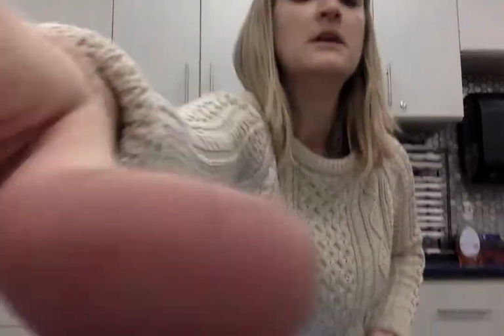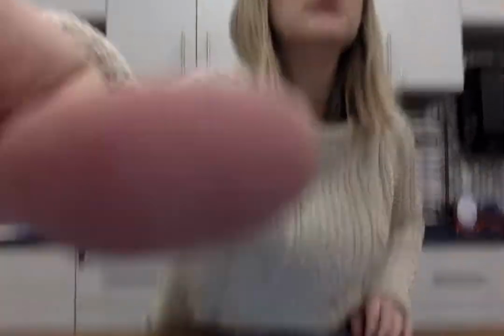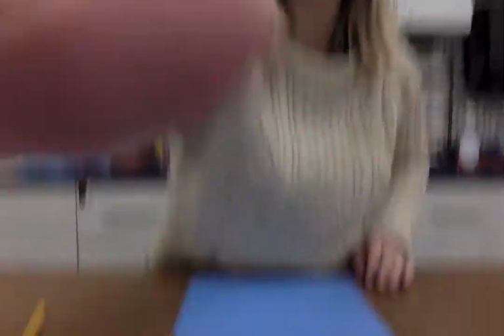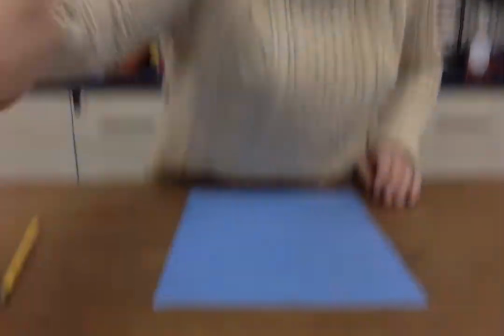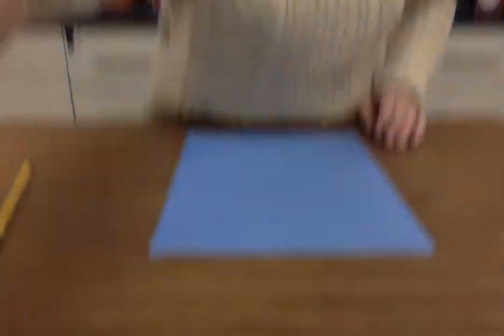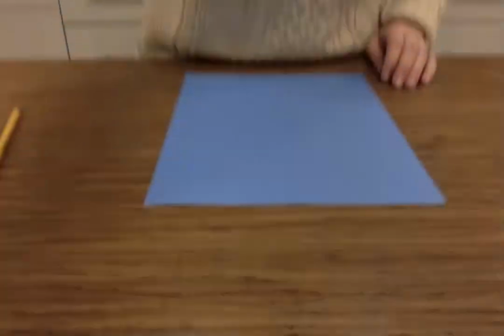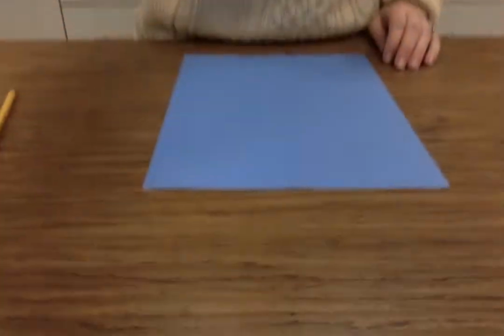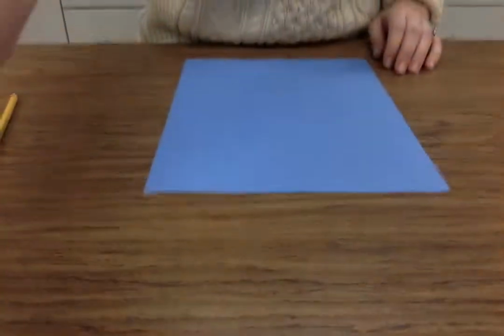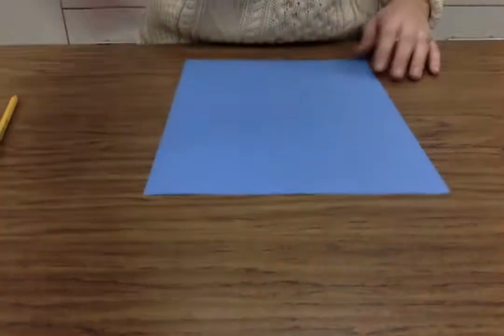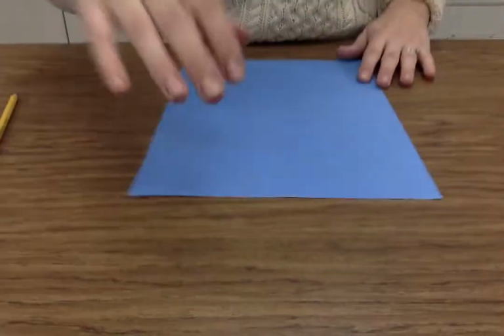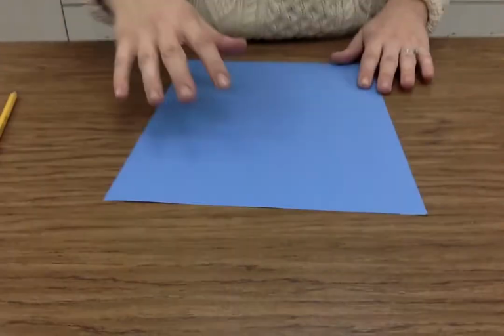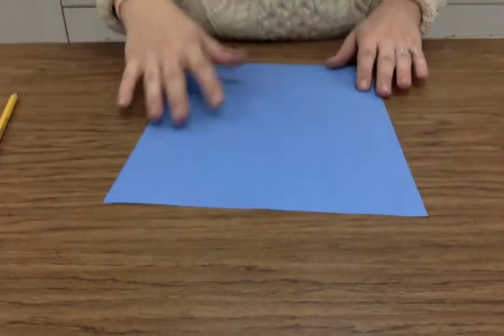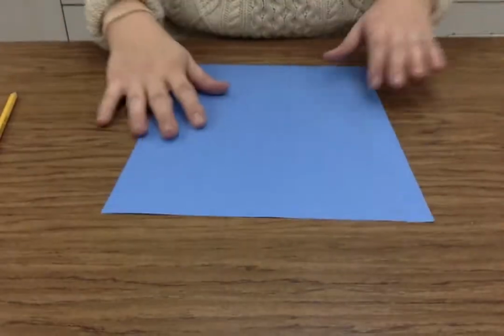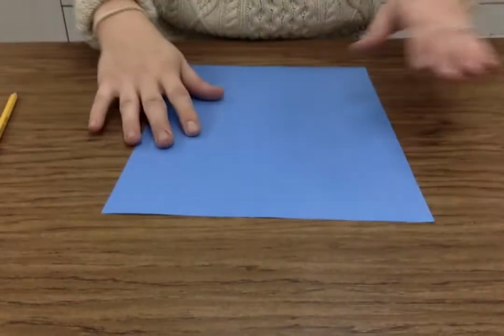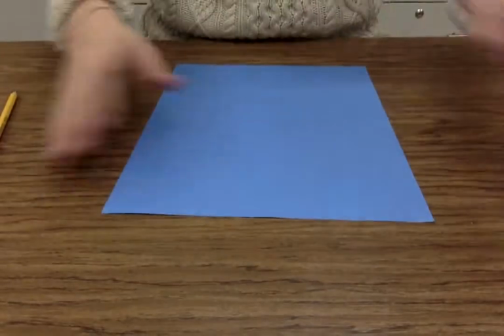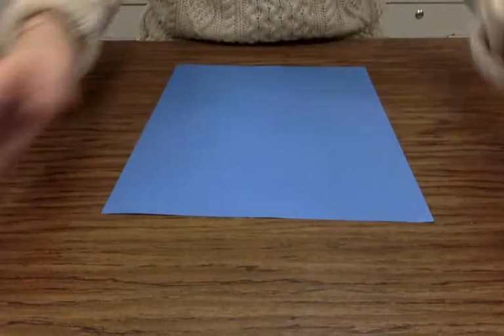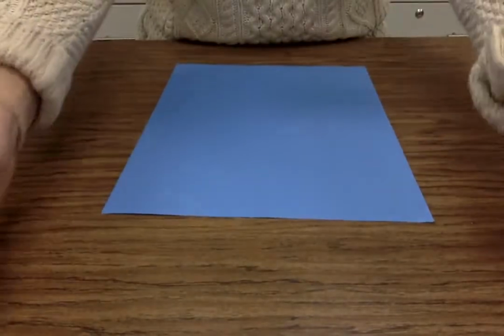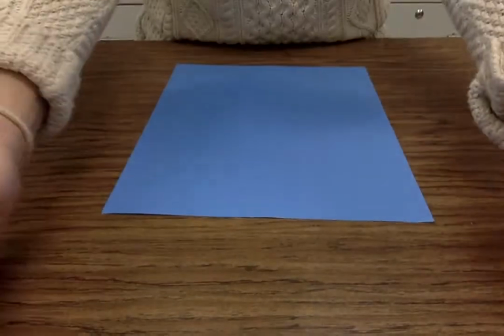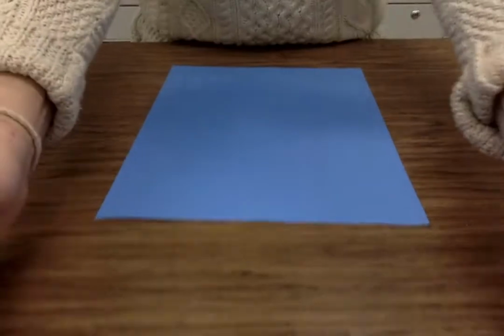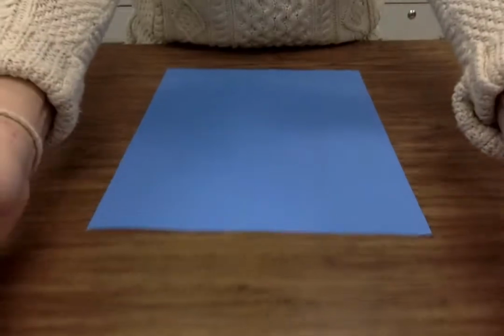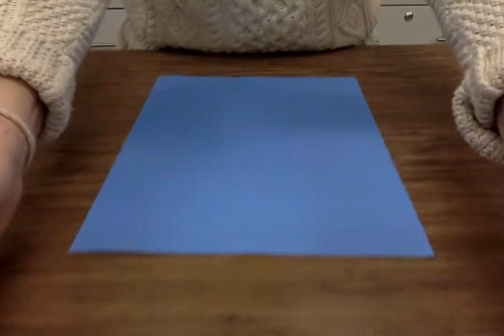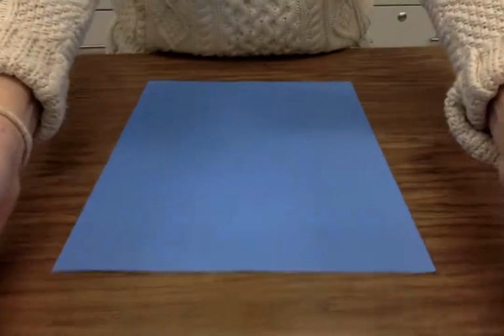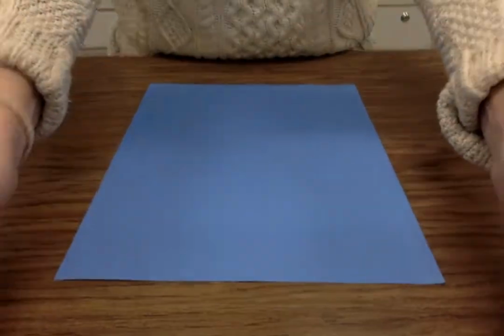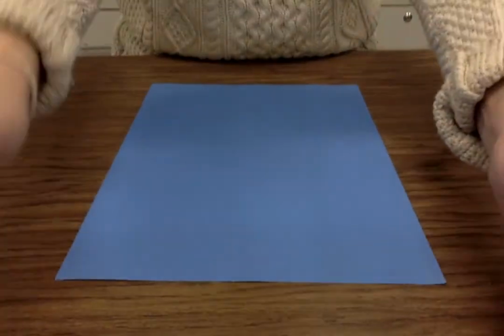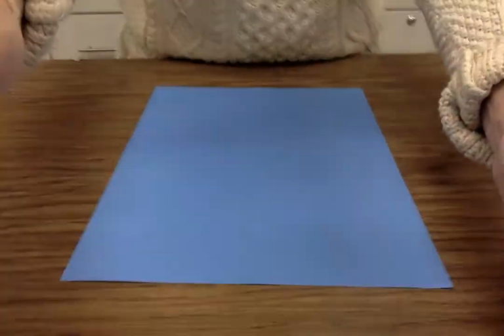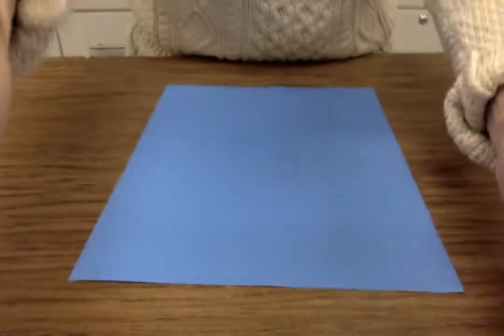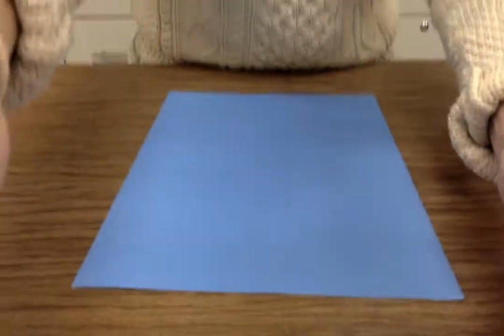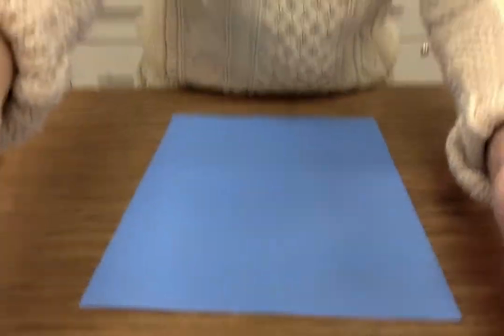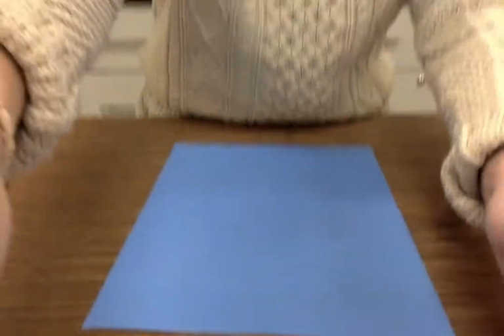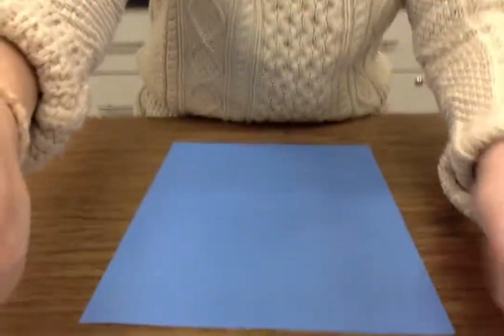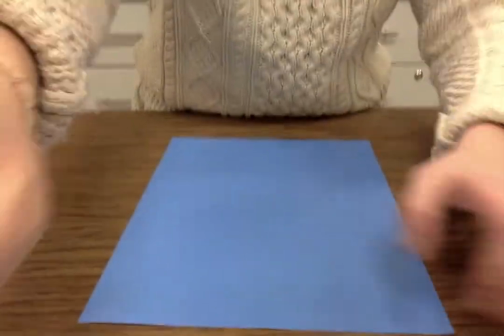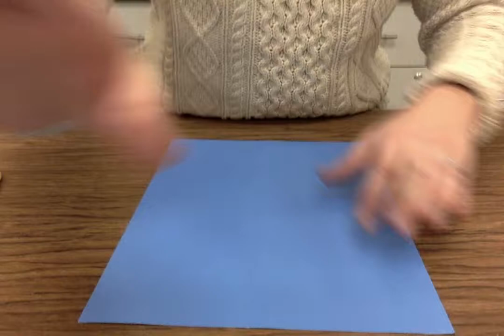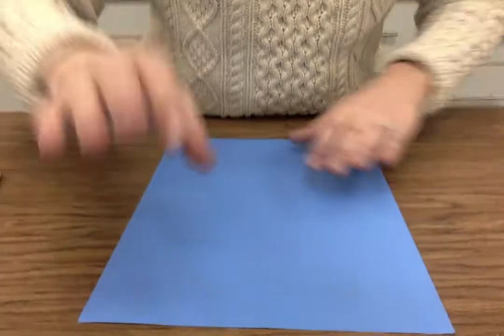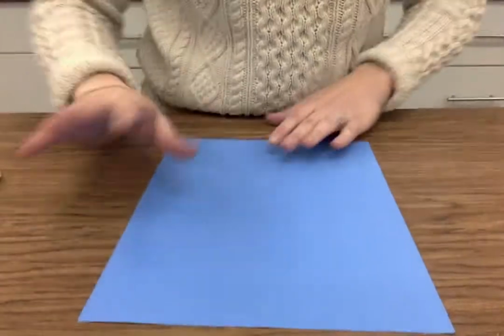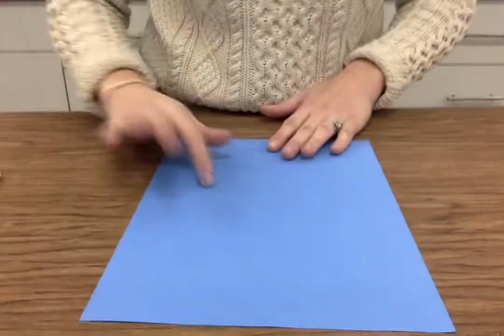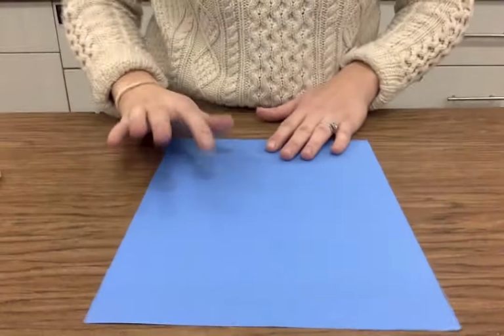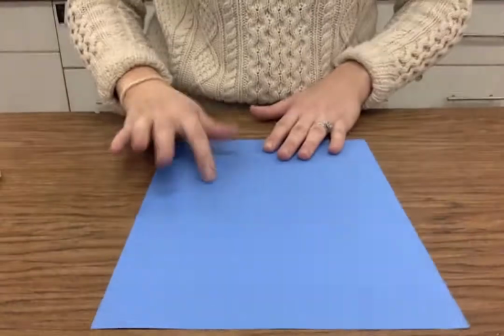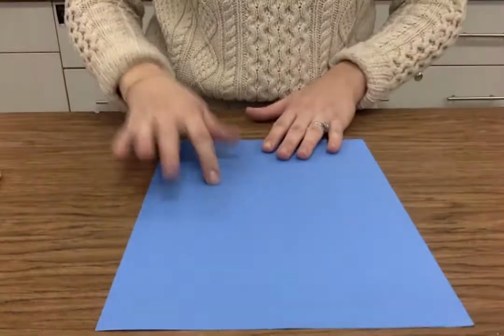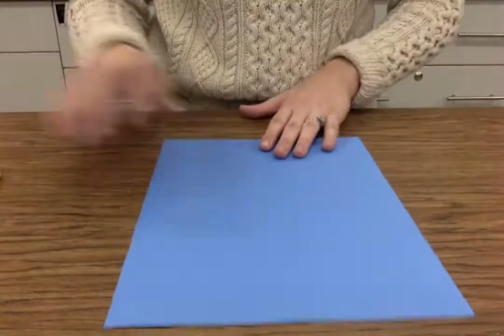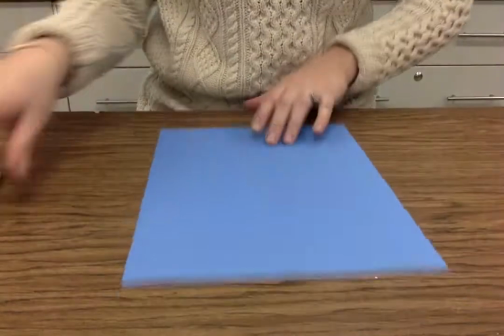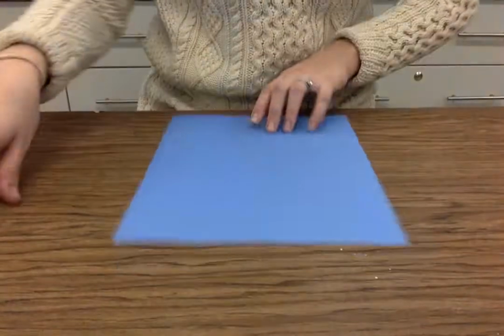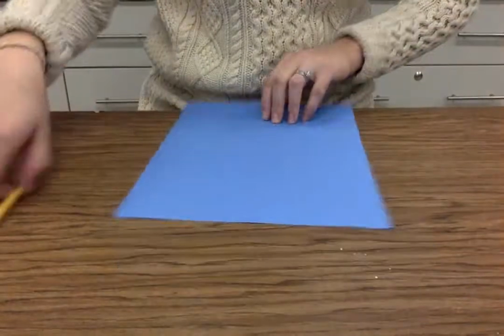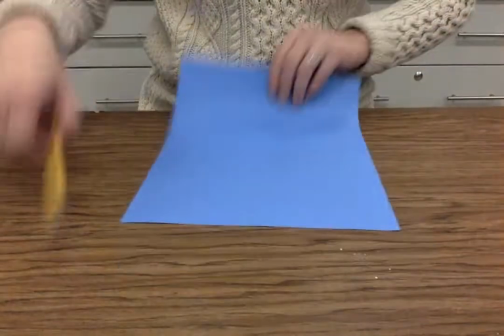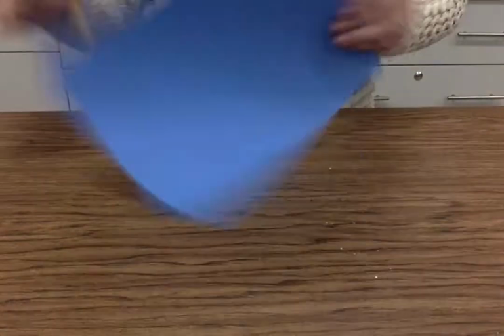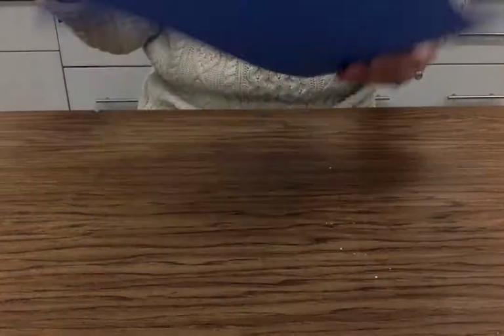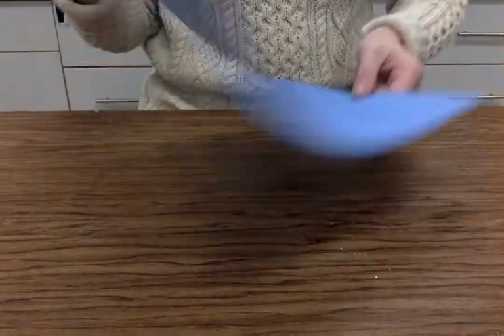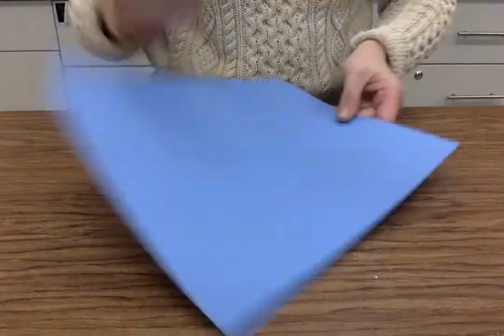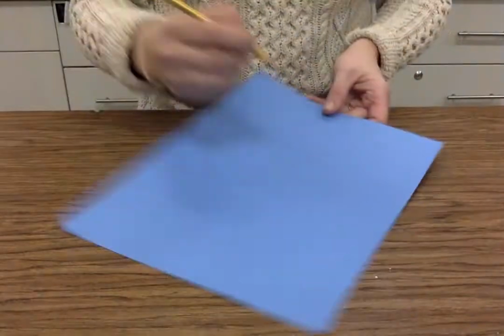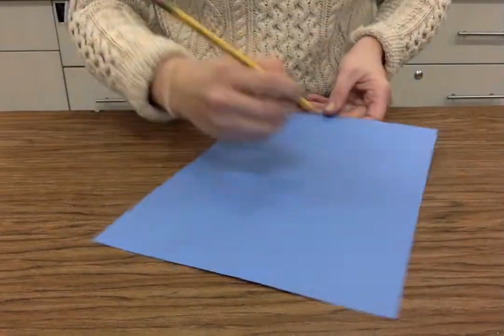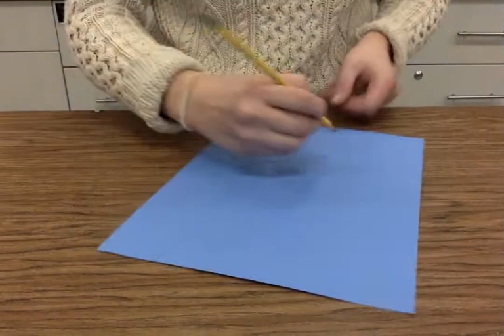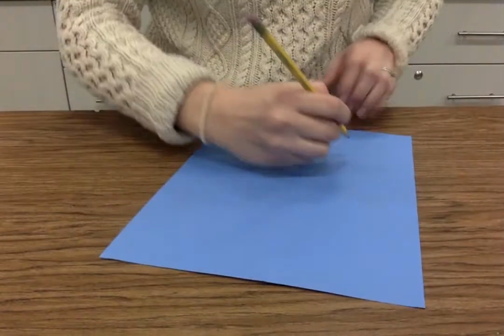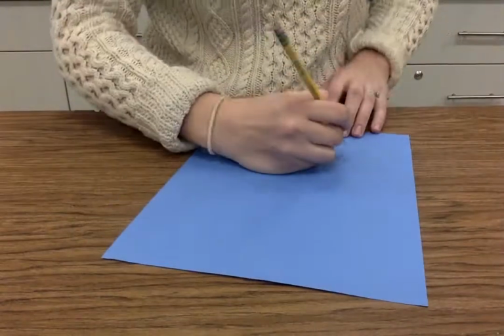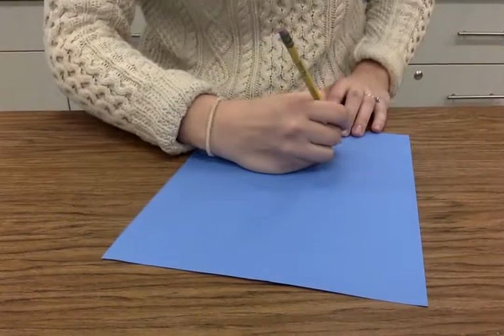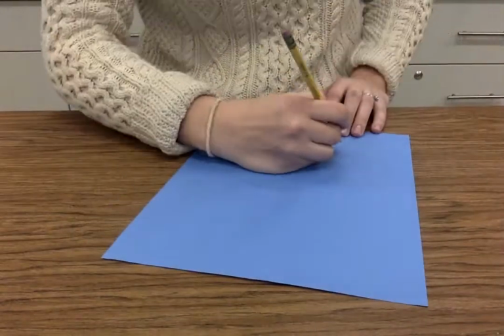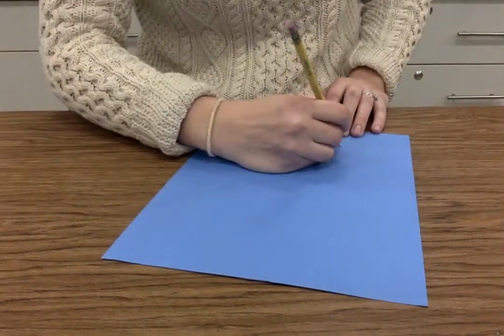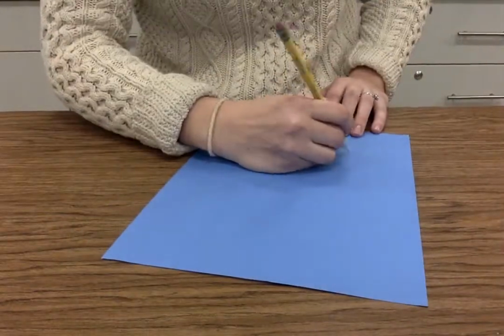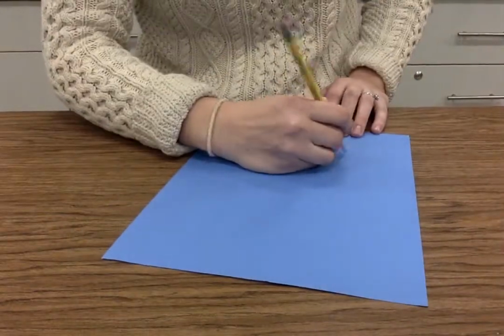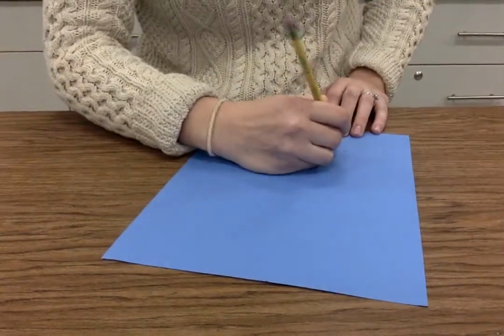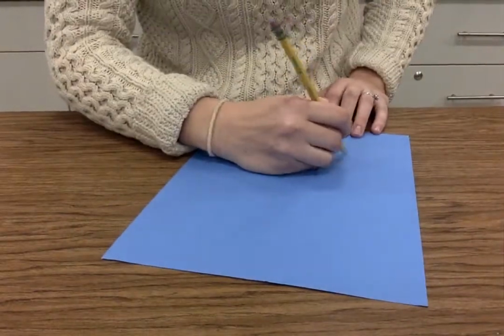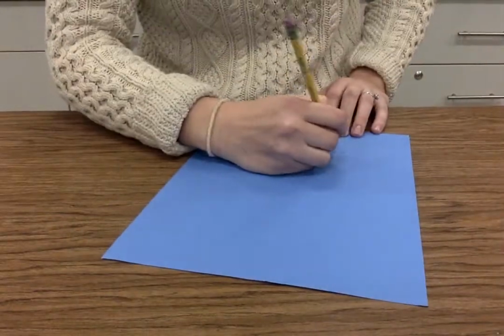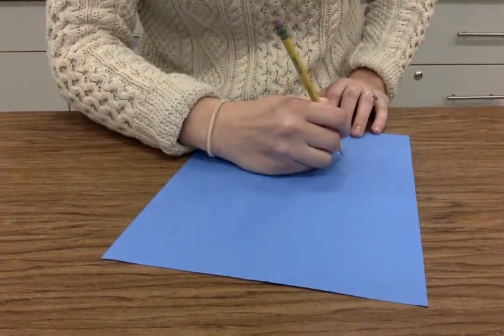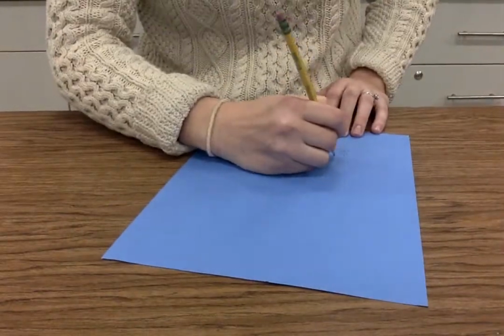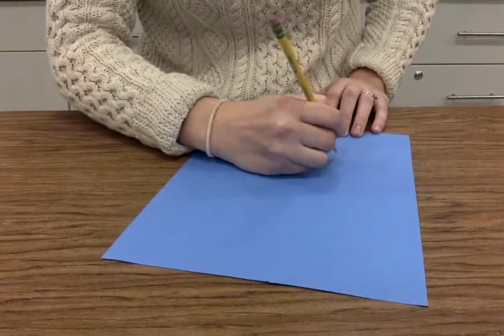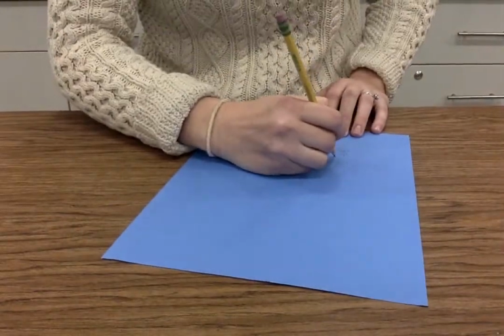So let's get started. Everybody is going to write their name on the back. I'm going to write Mrs. Fader.